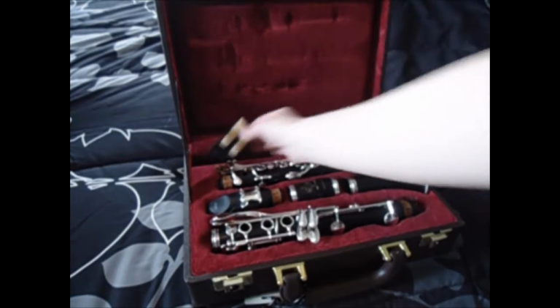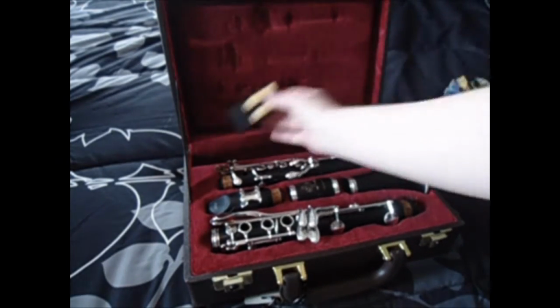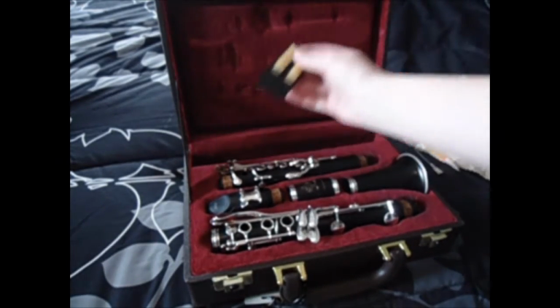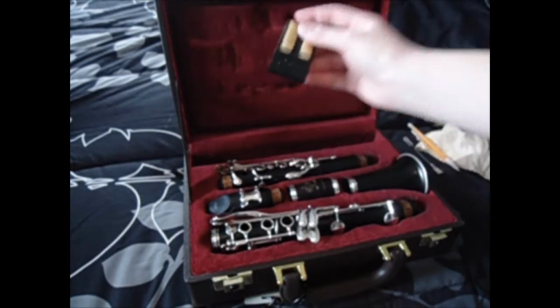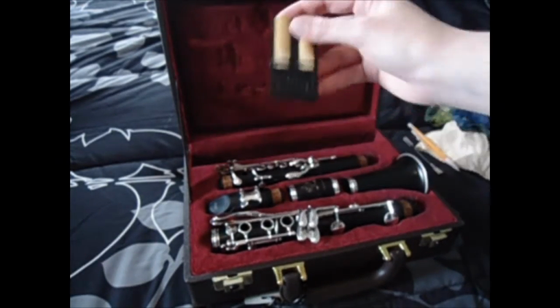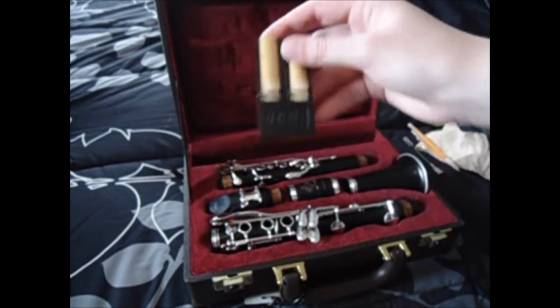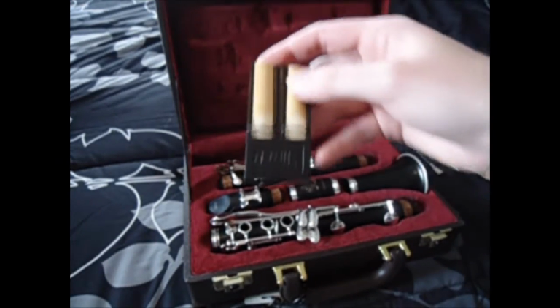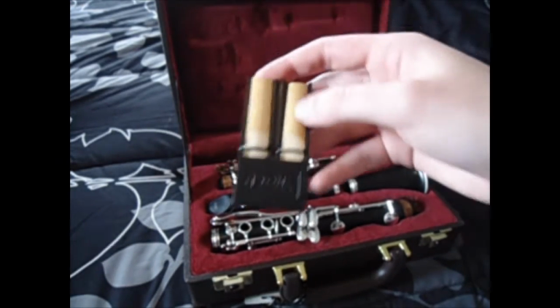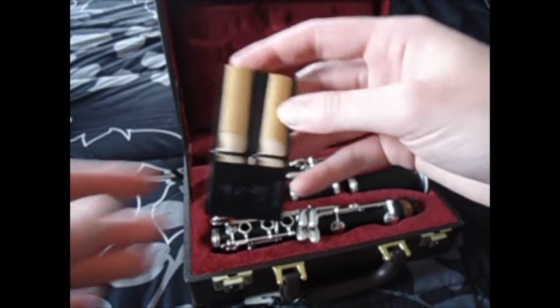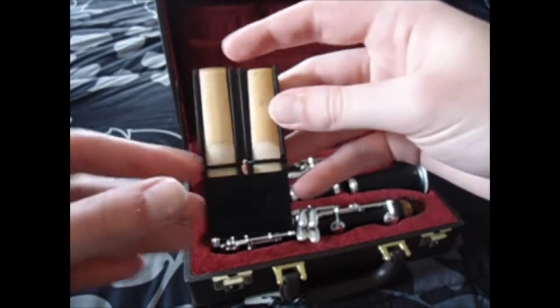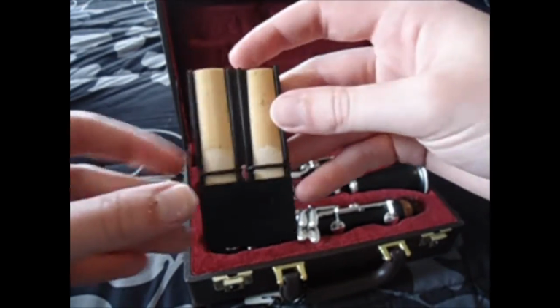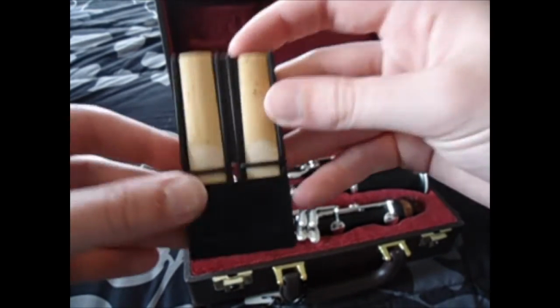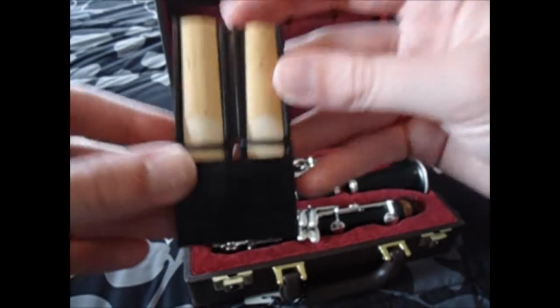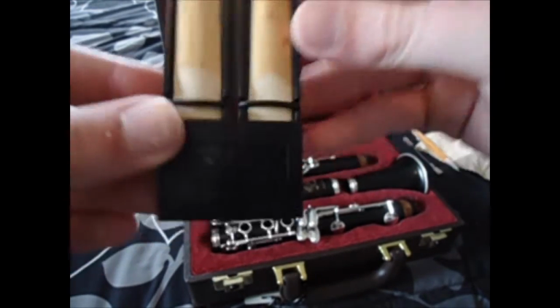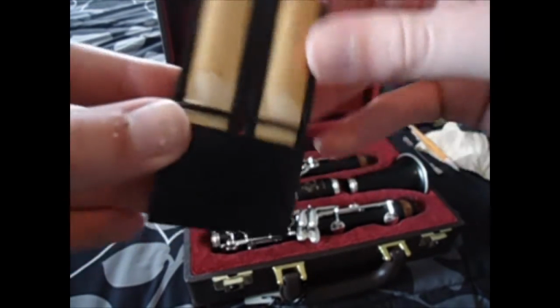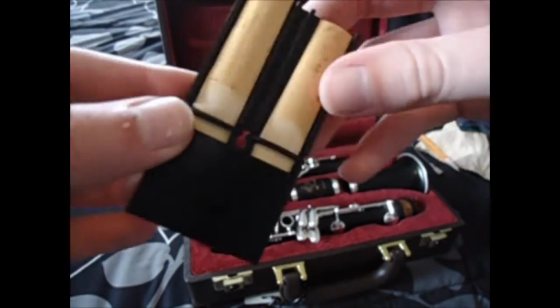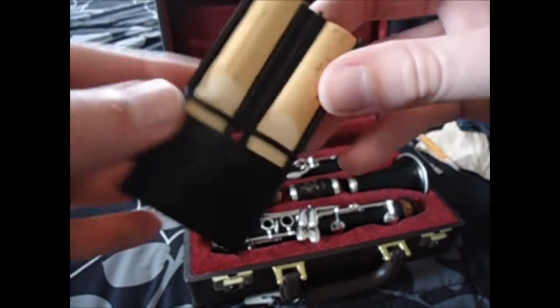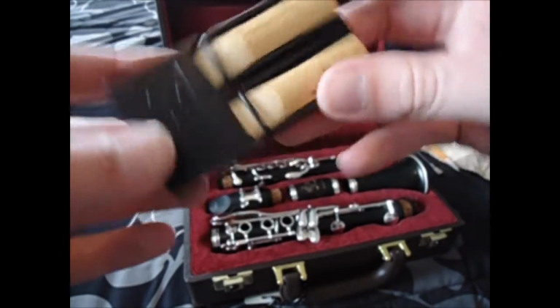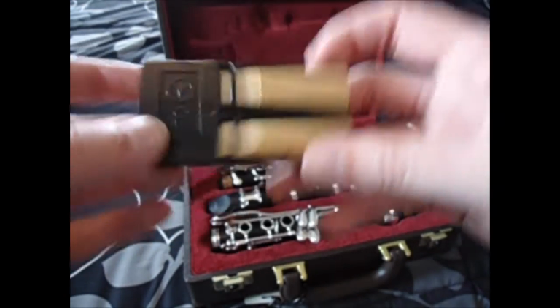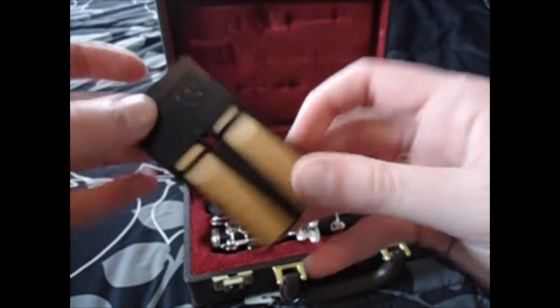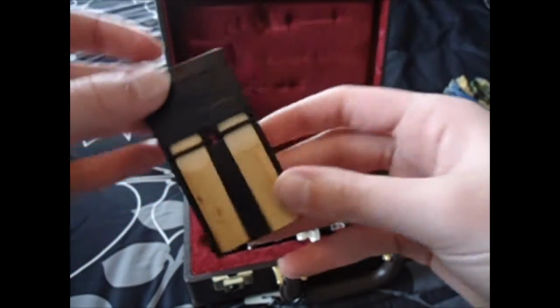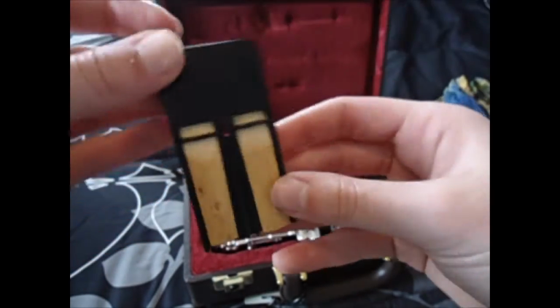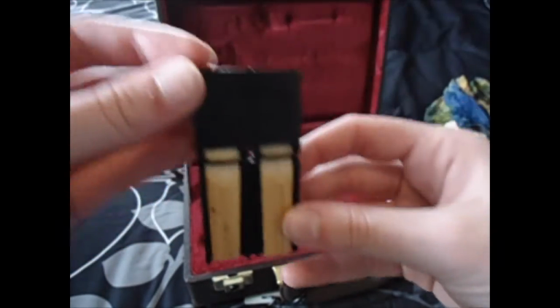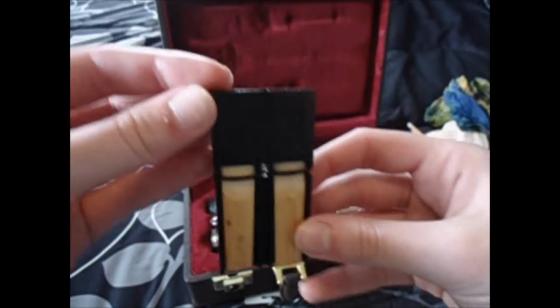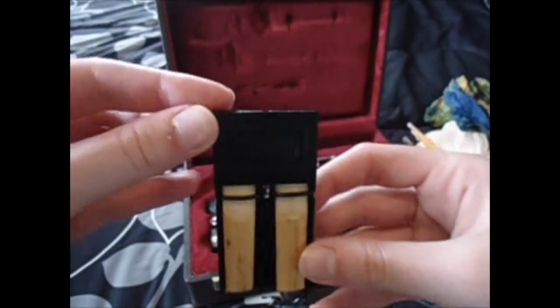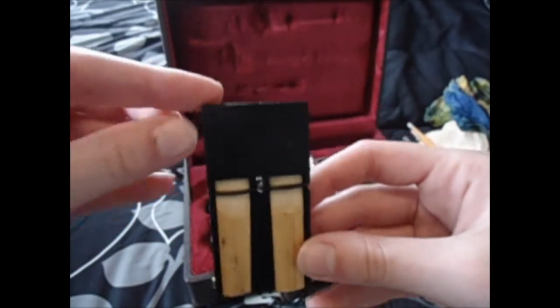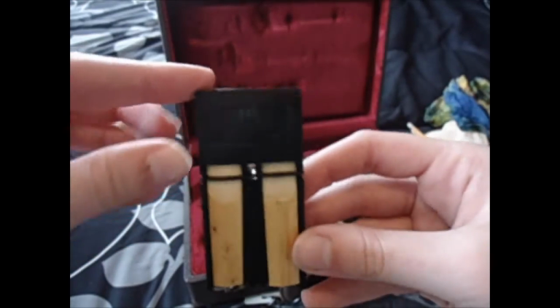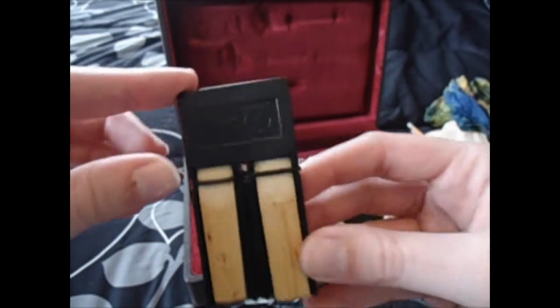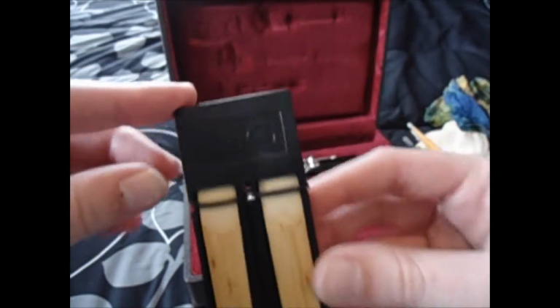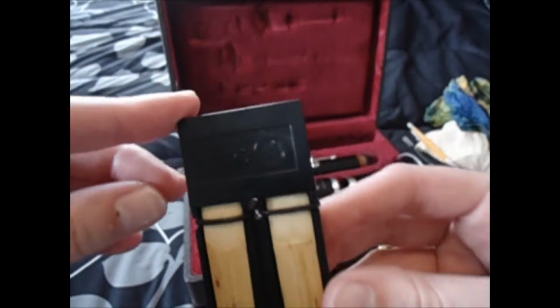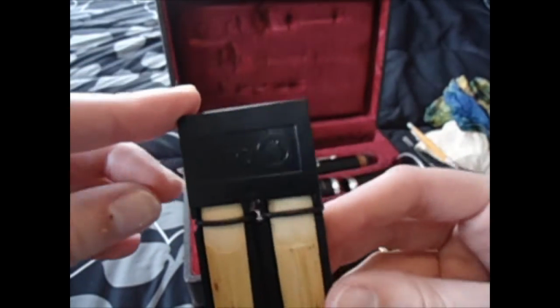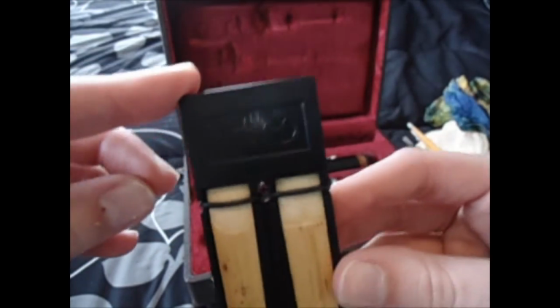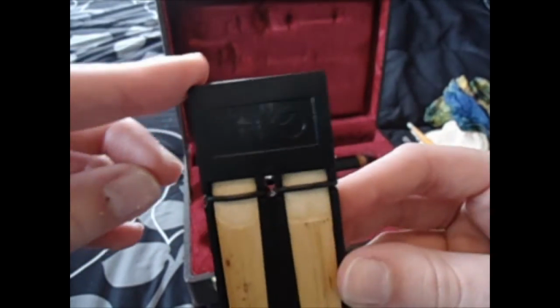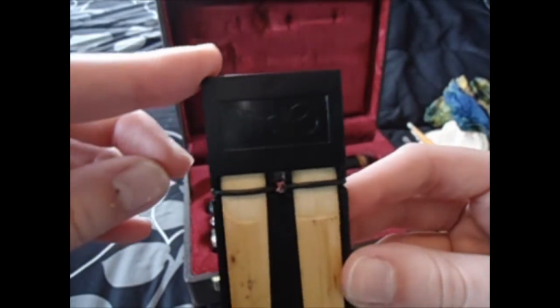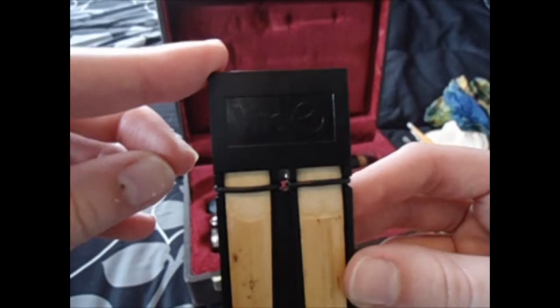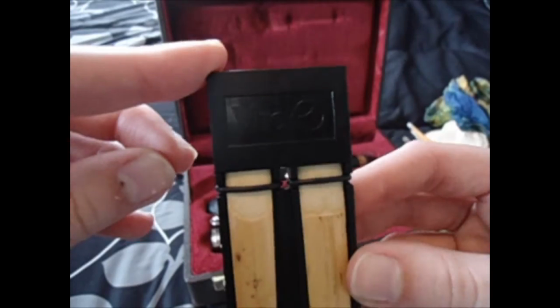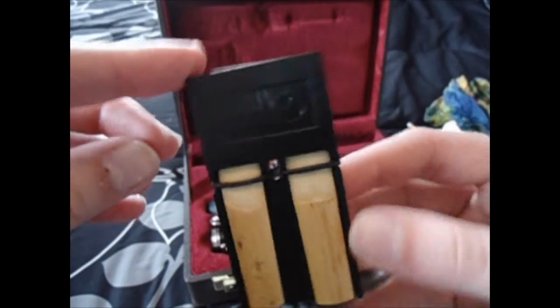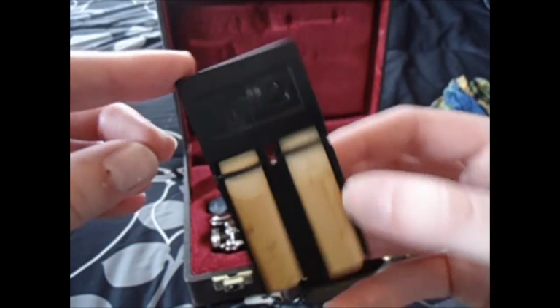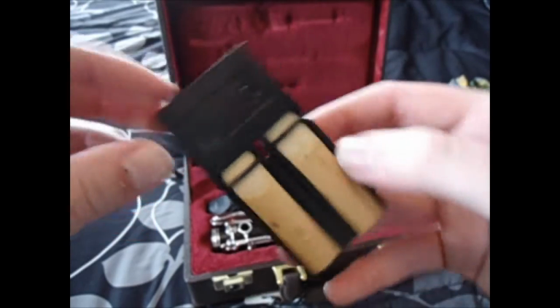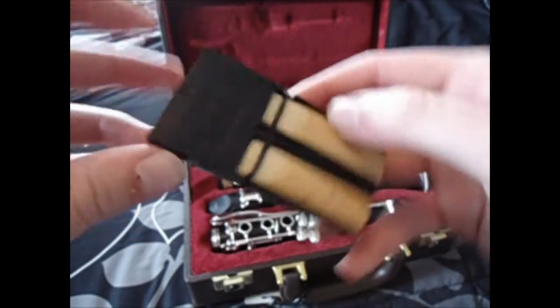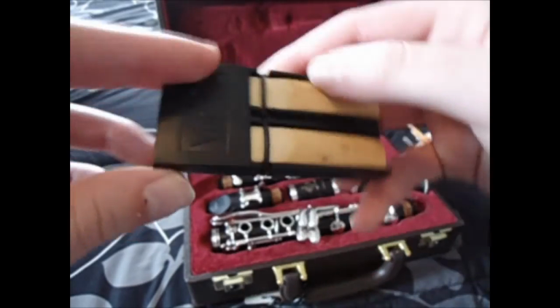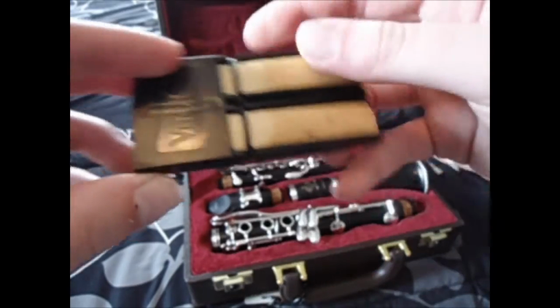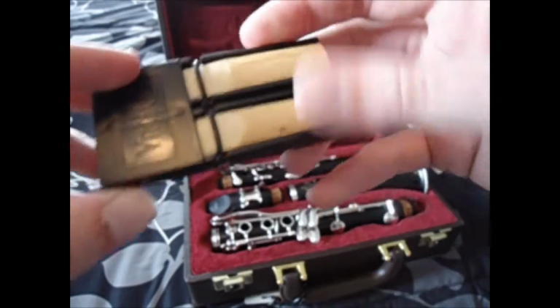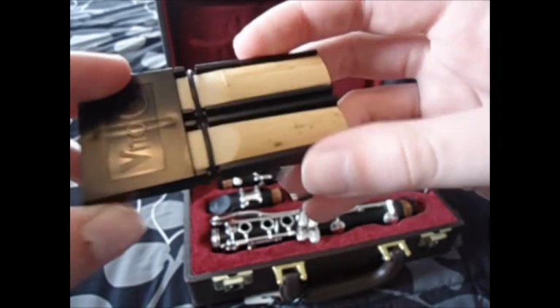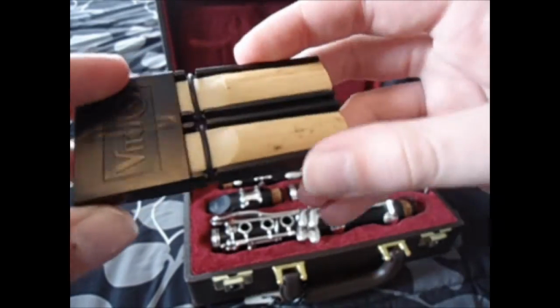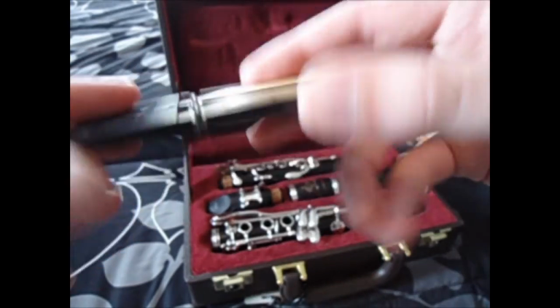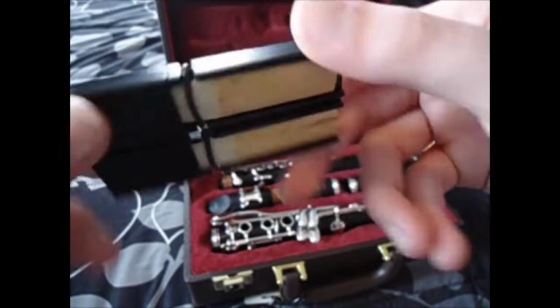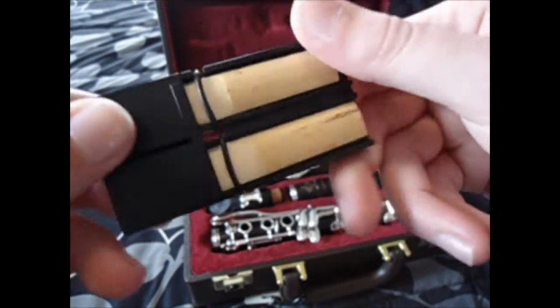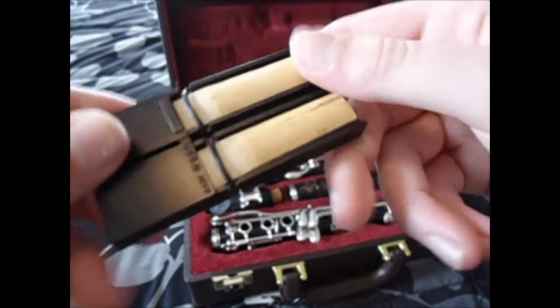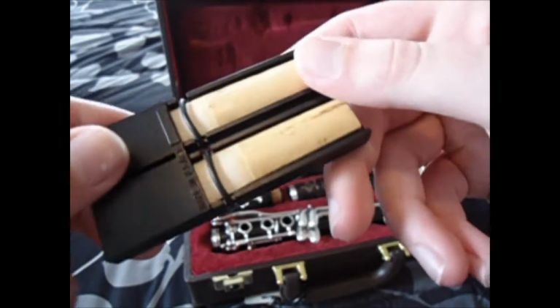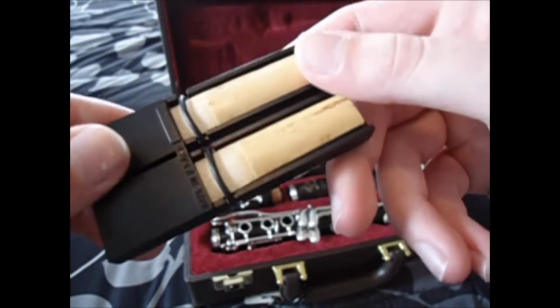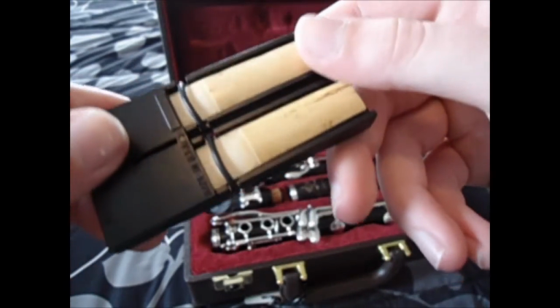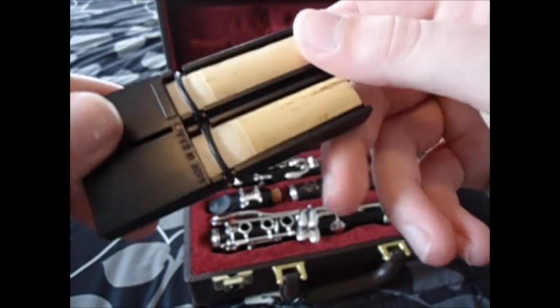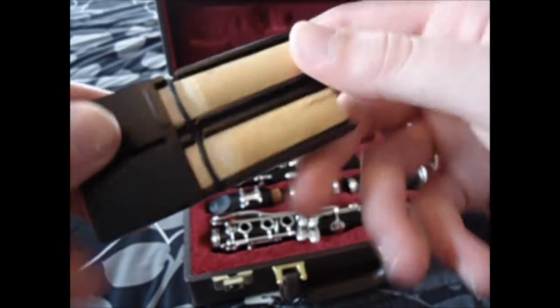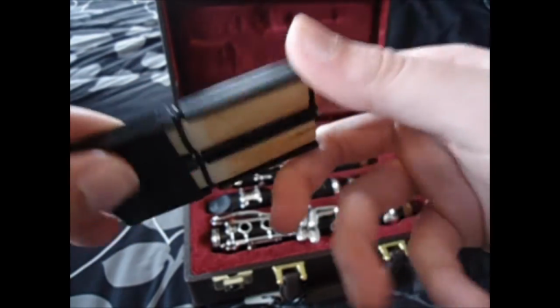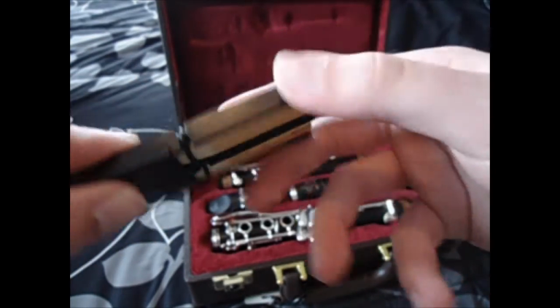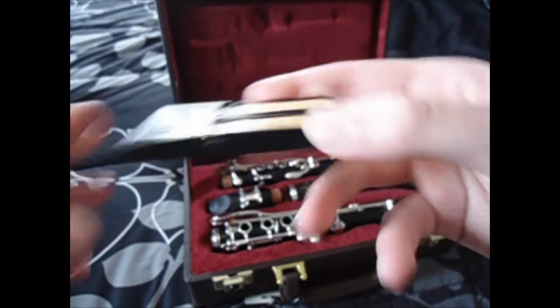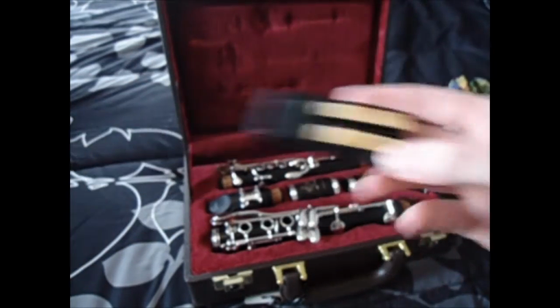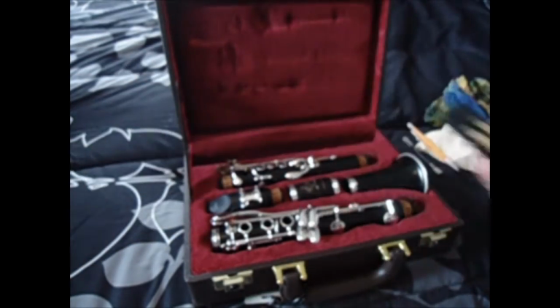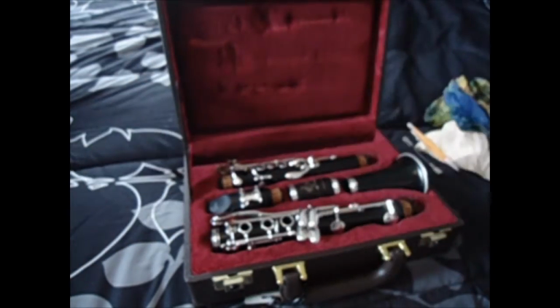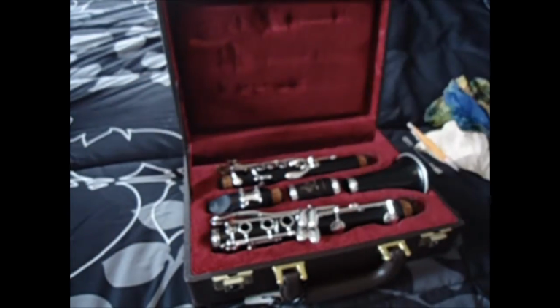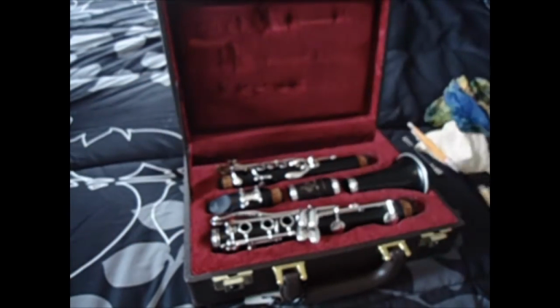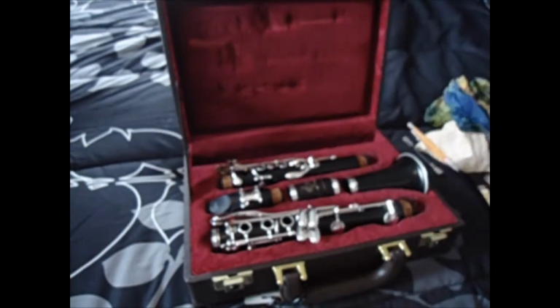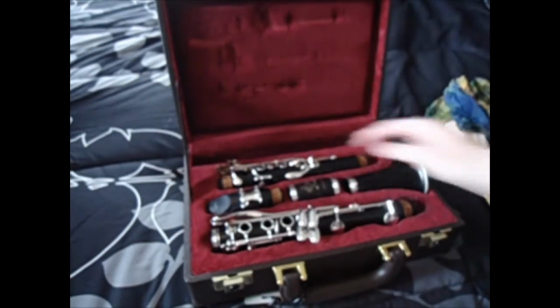Here is my reed case — it's a Veto reed case and it holds four reeds.